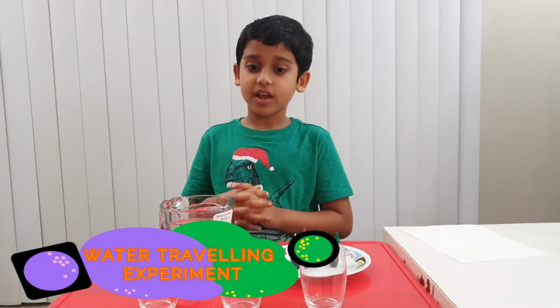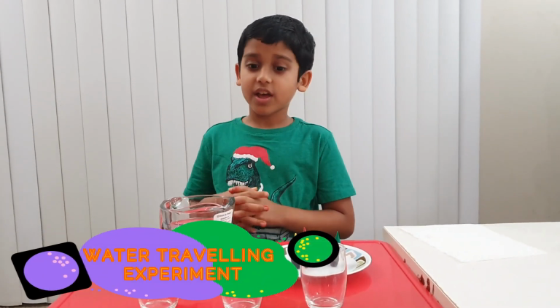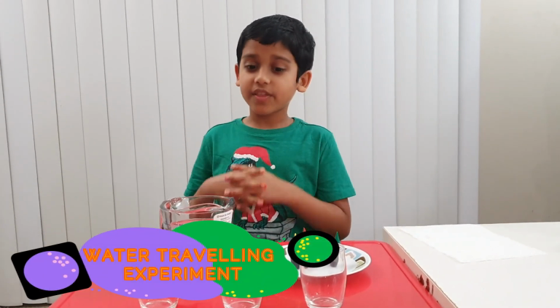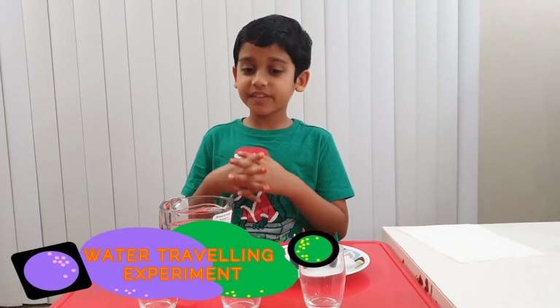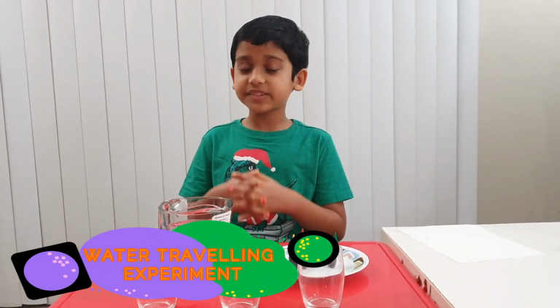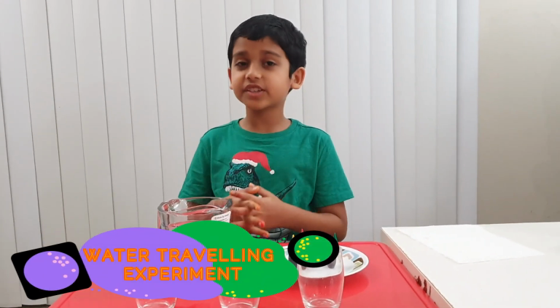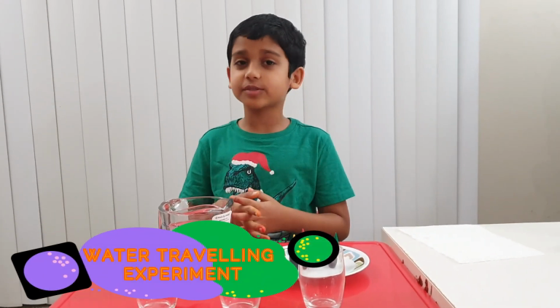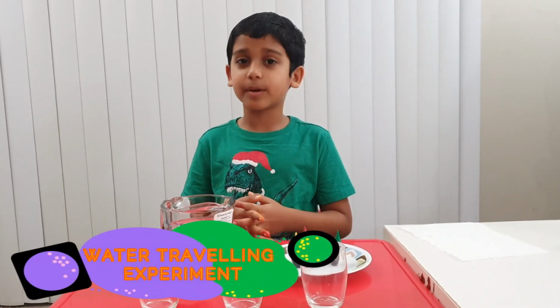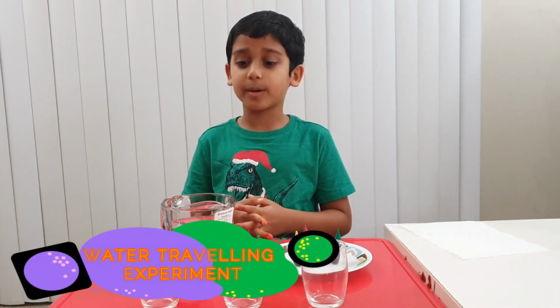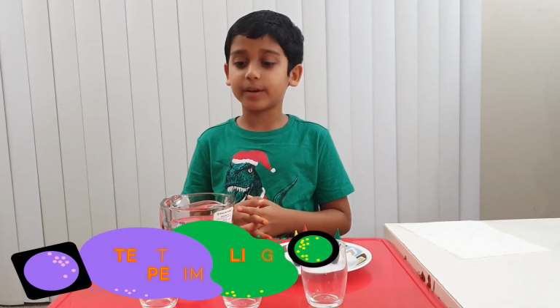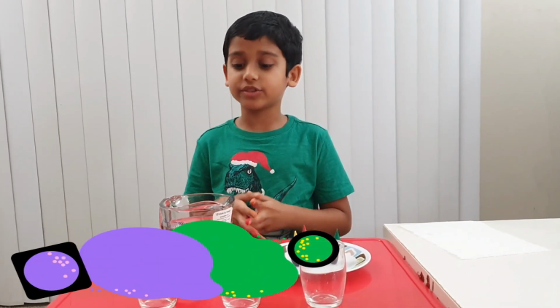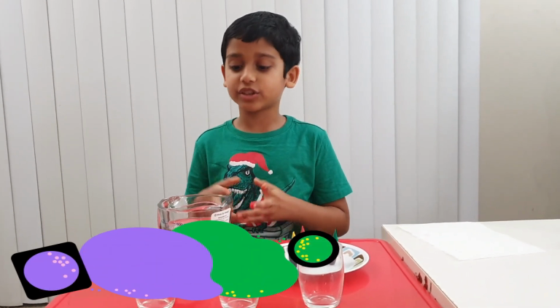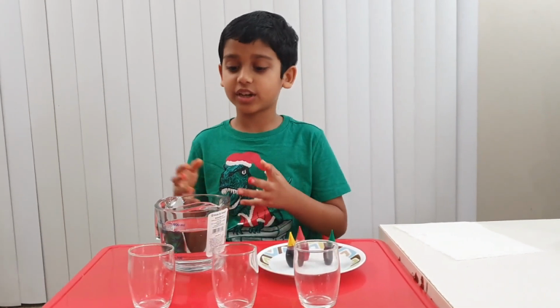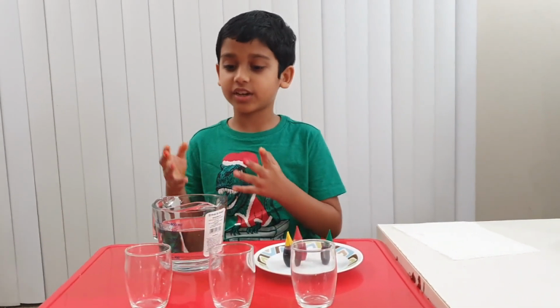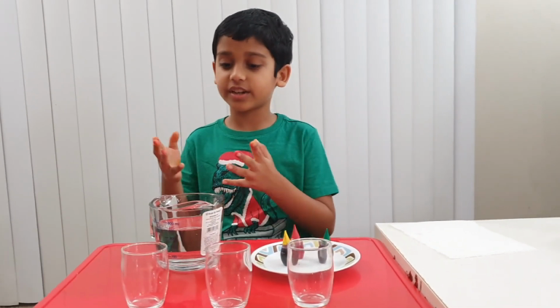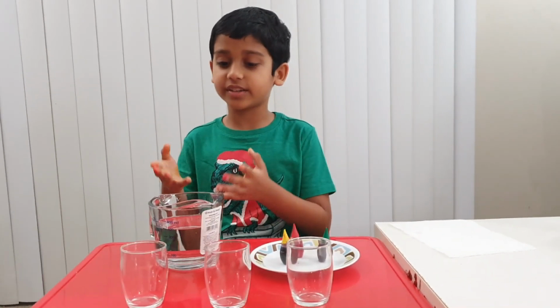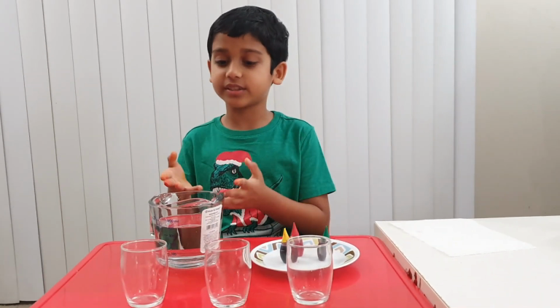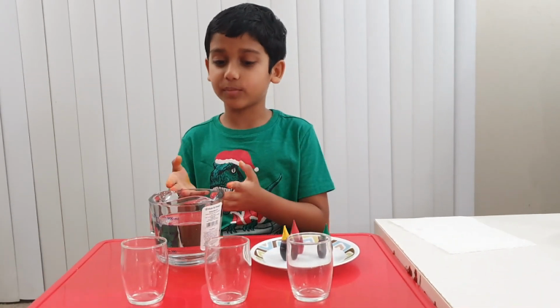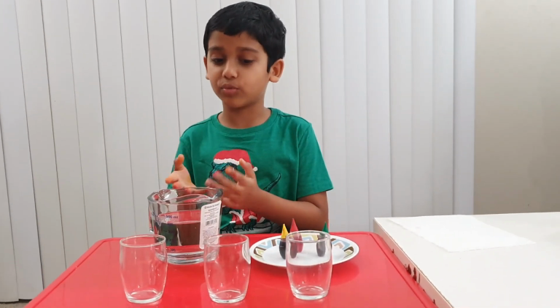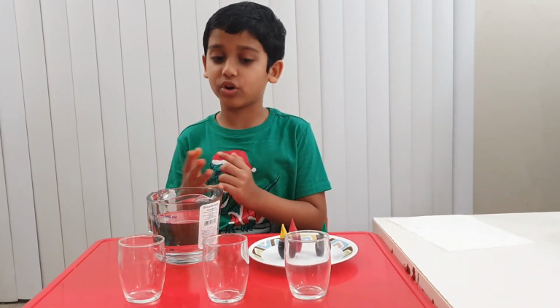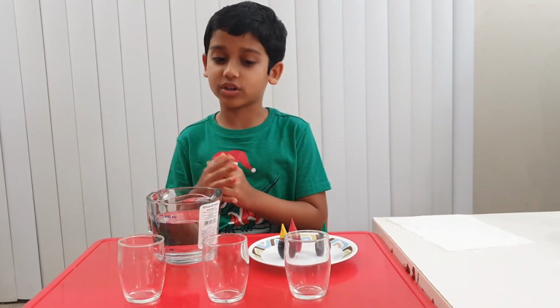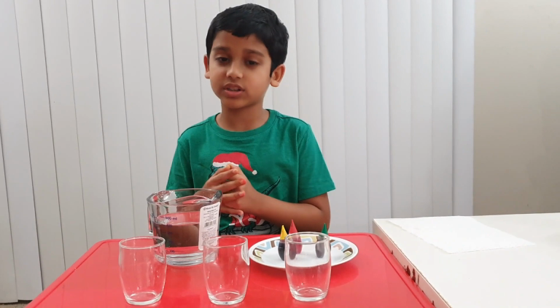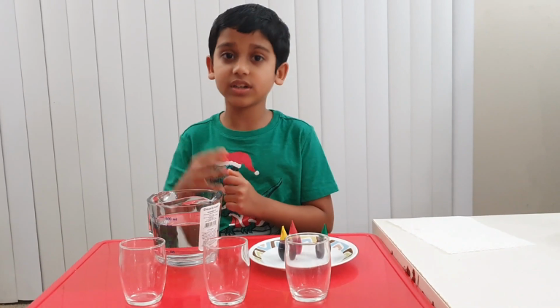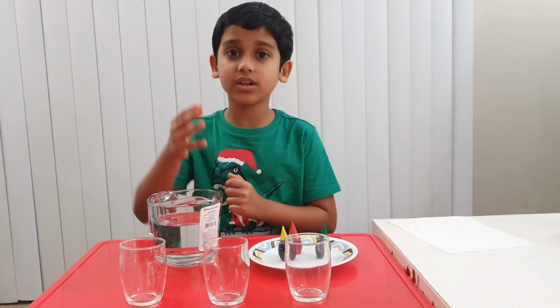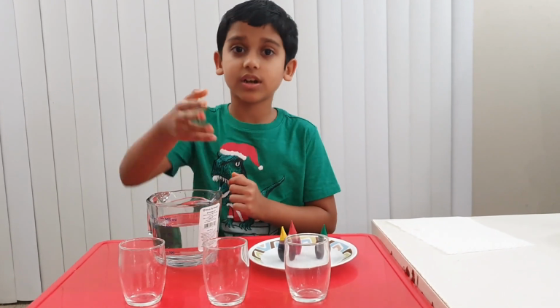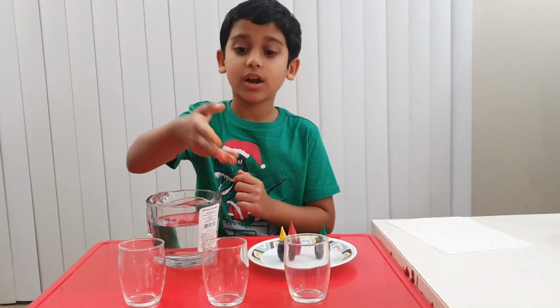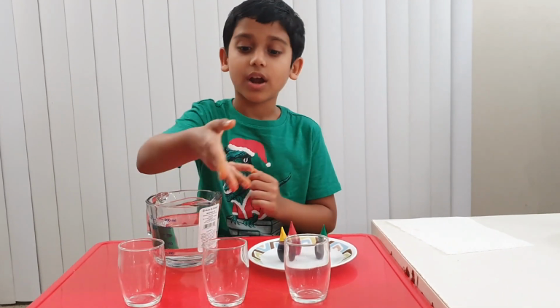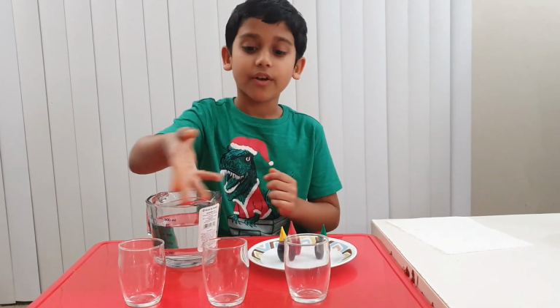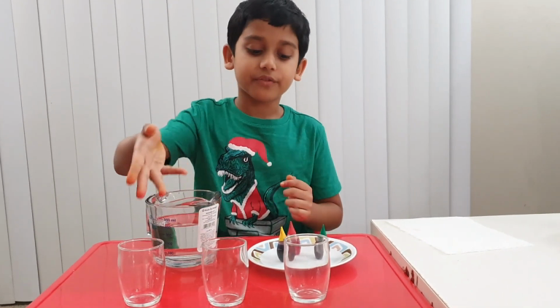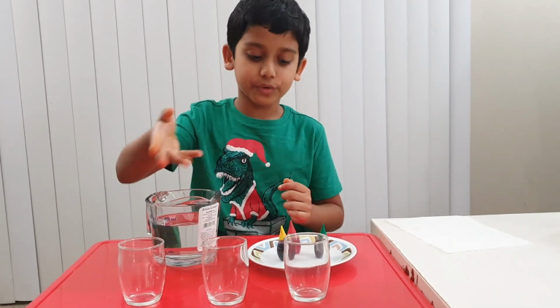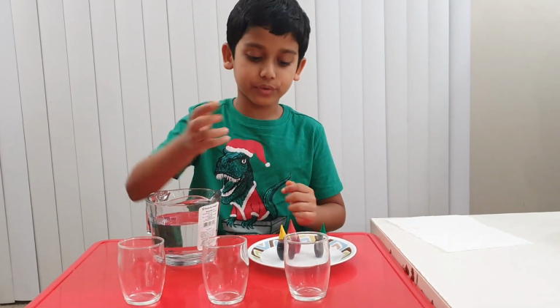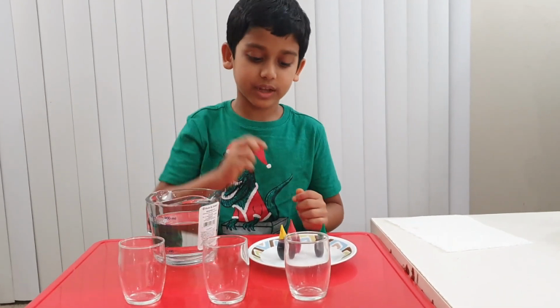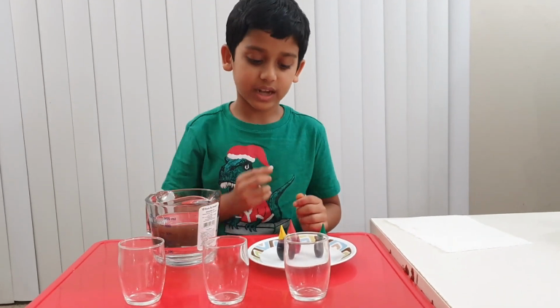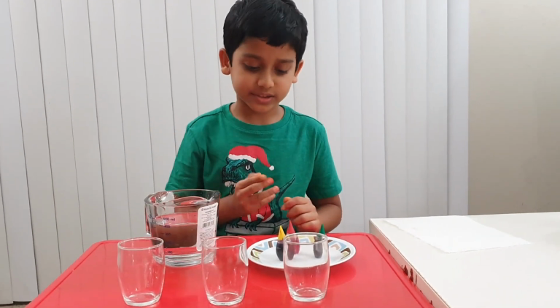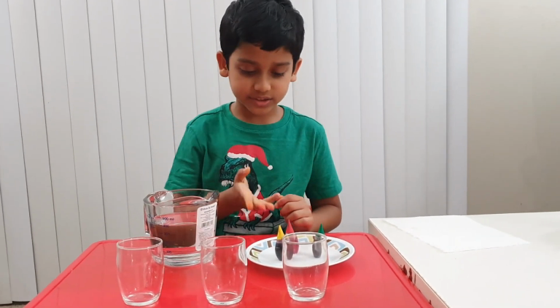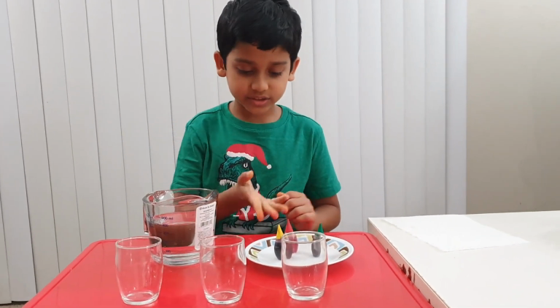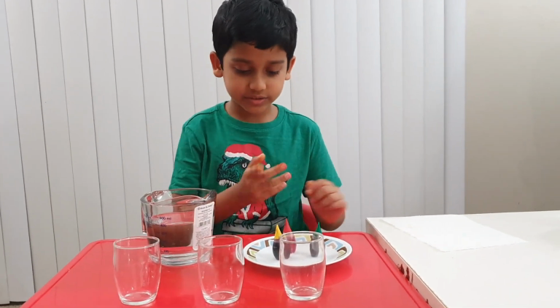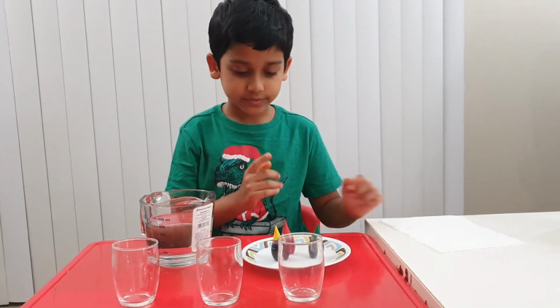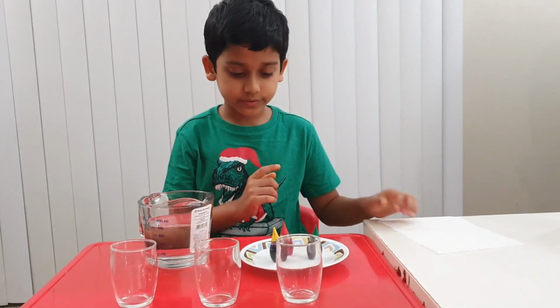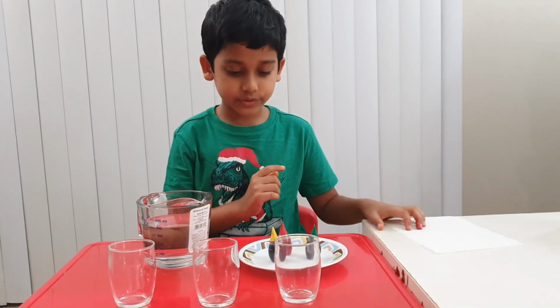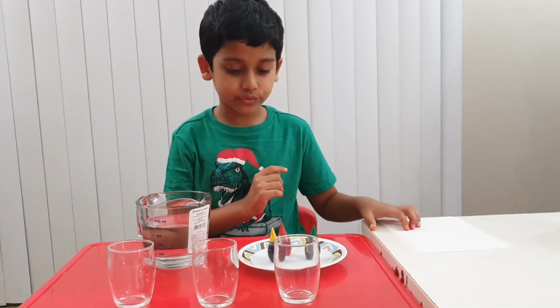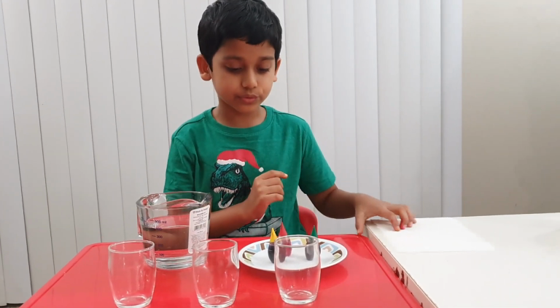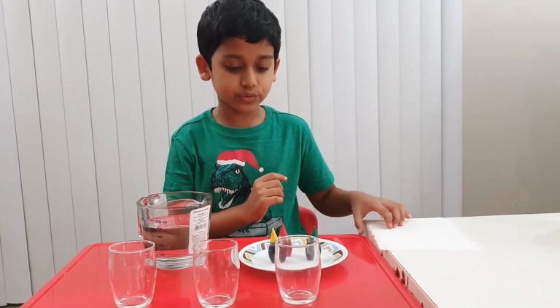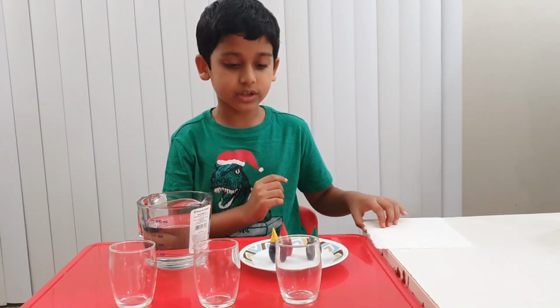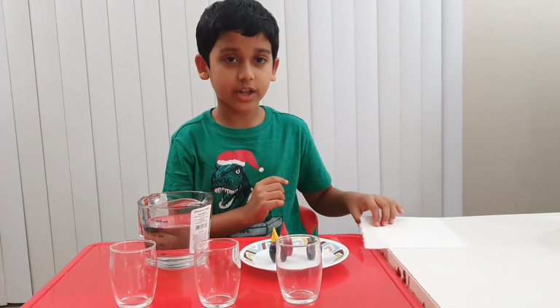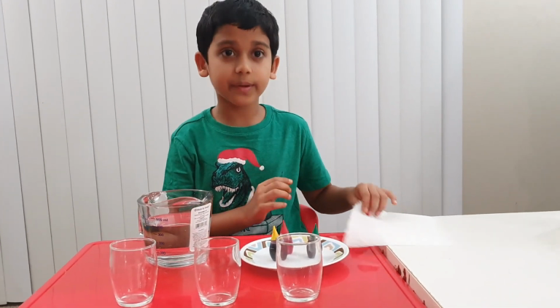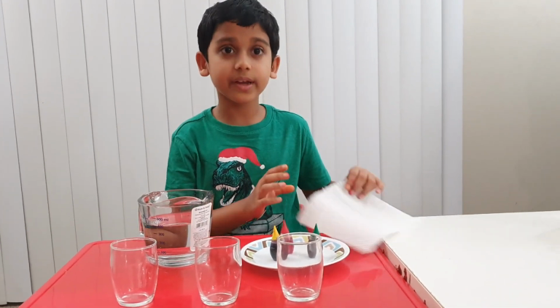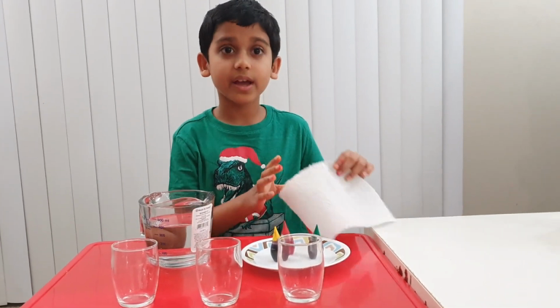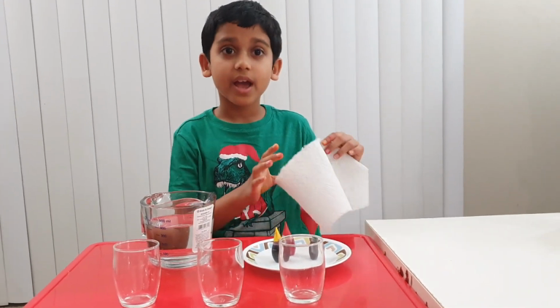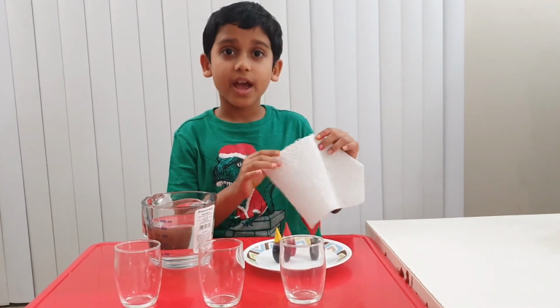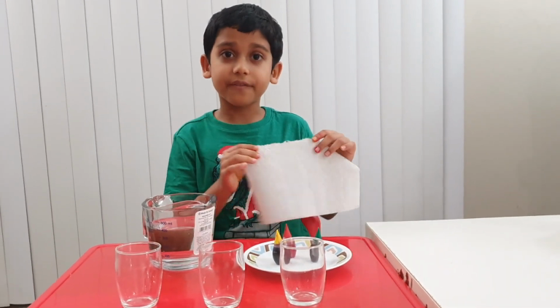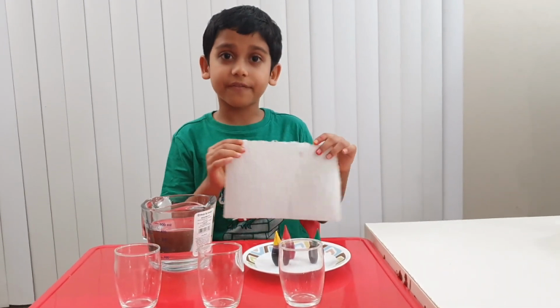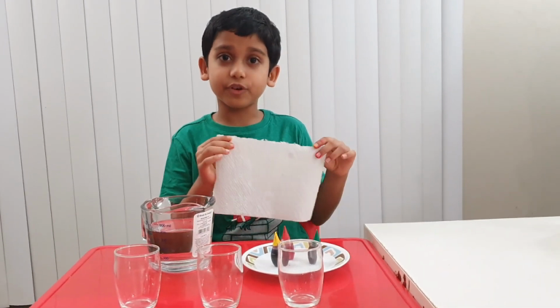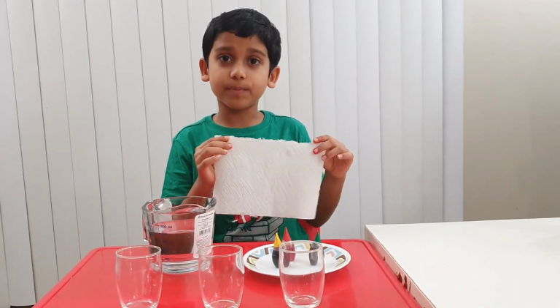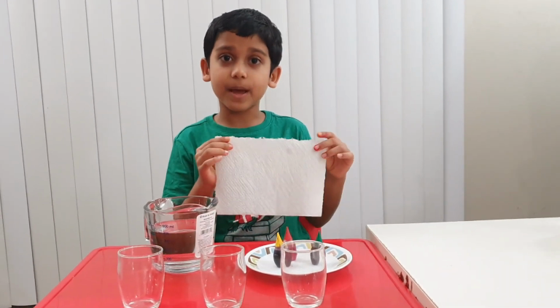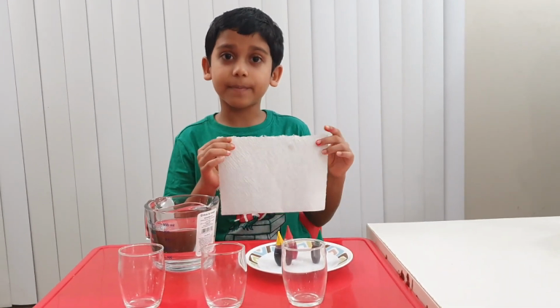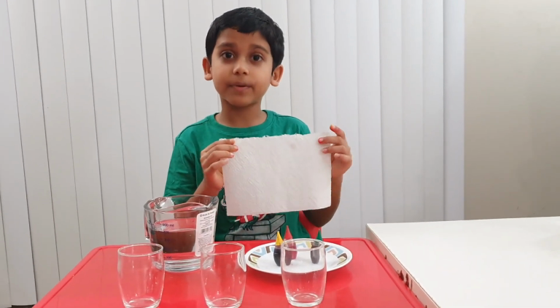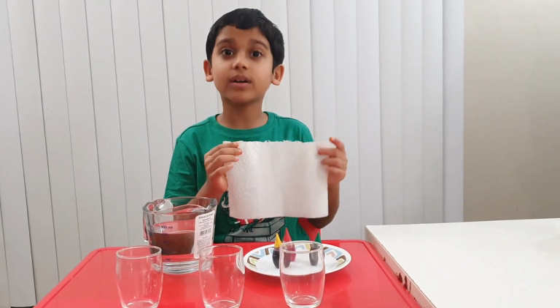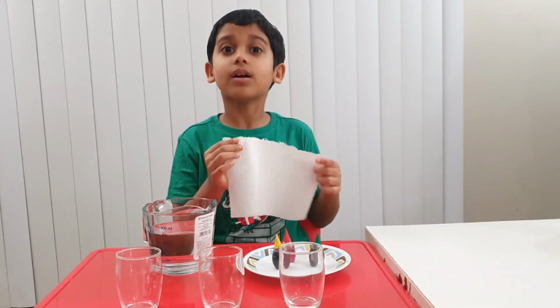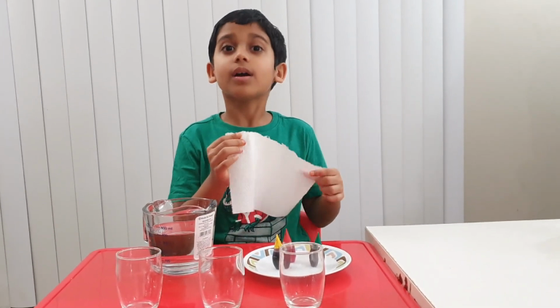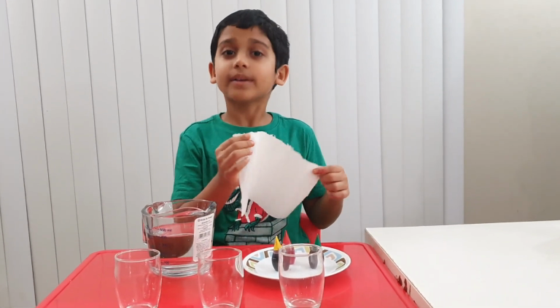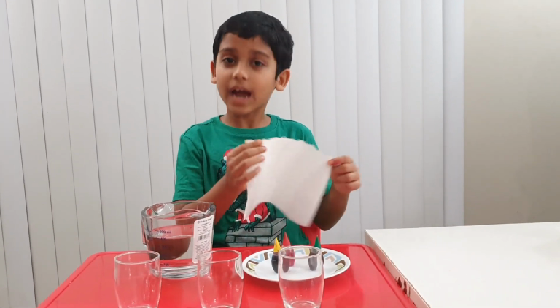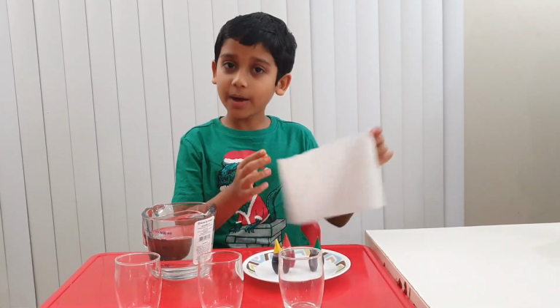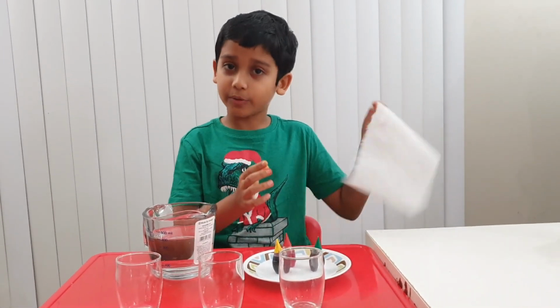In this experiment you're going to need some water, a few glasses, a few food coloring, and a few paper towels.